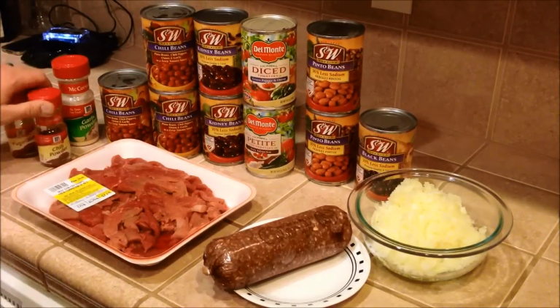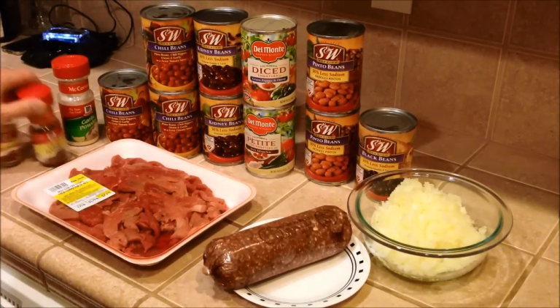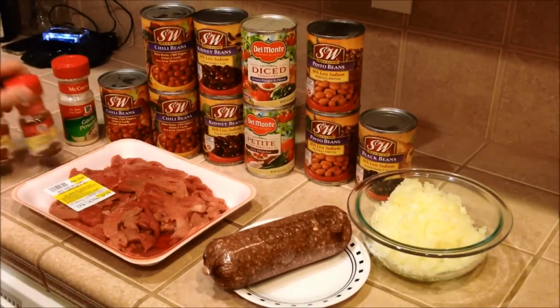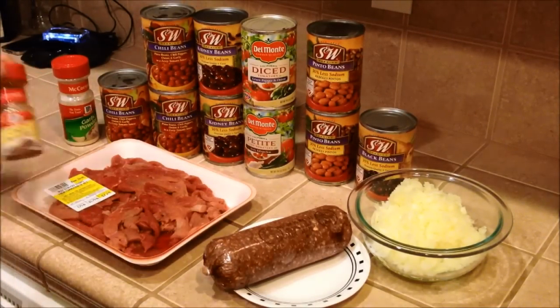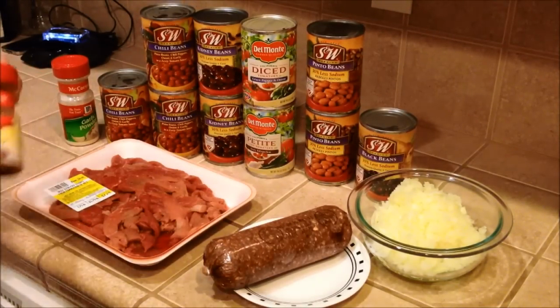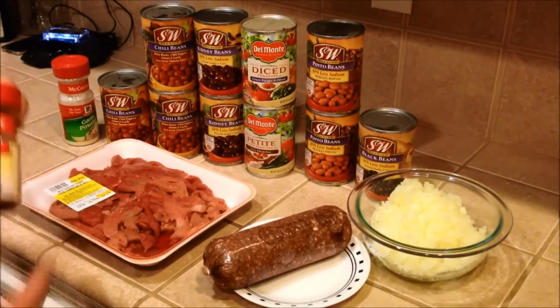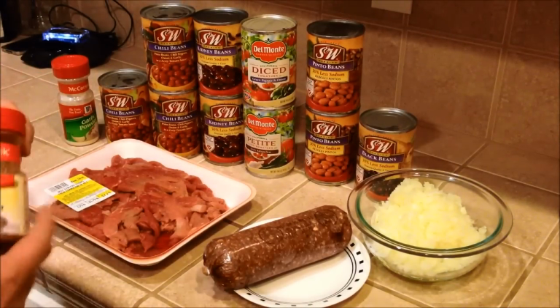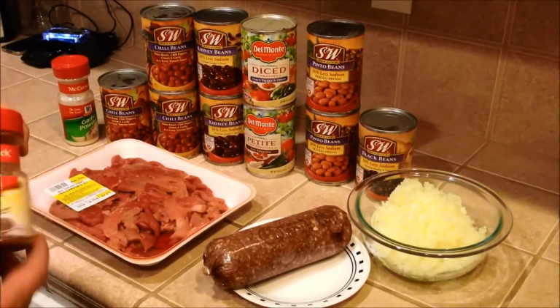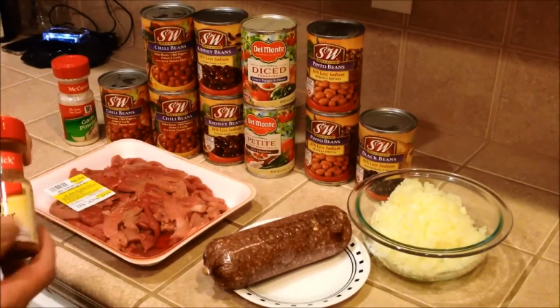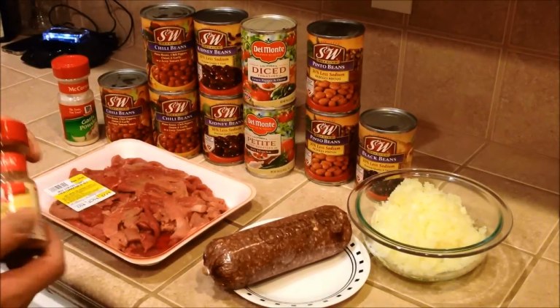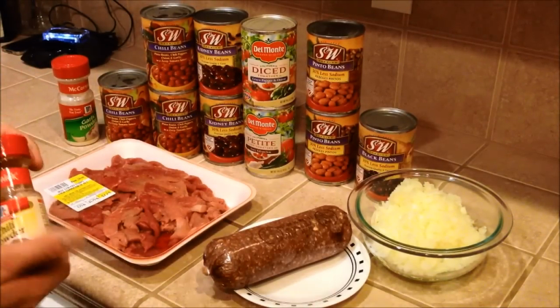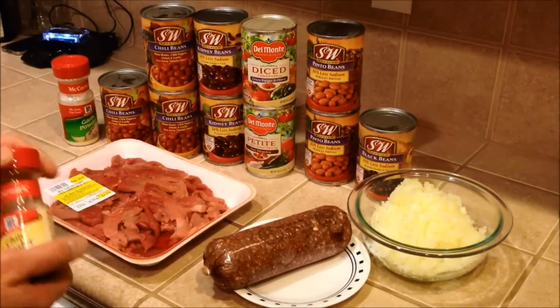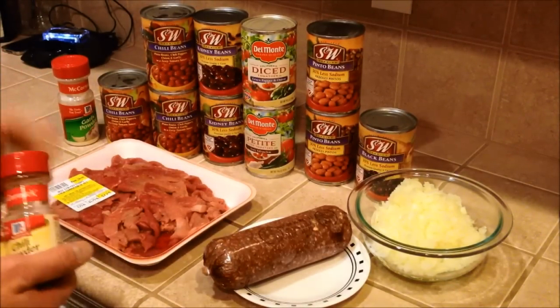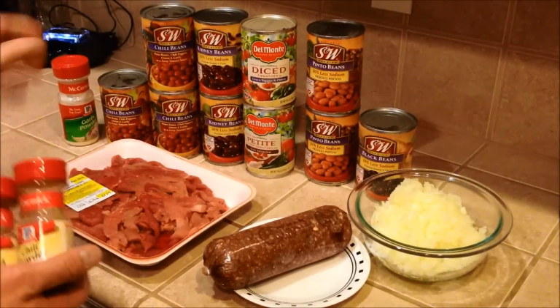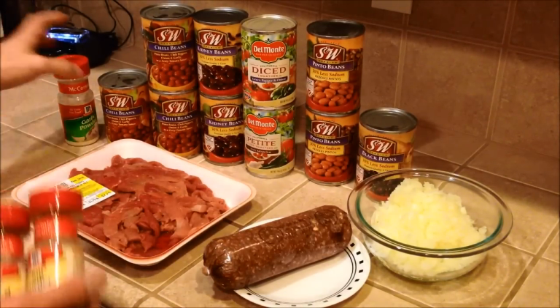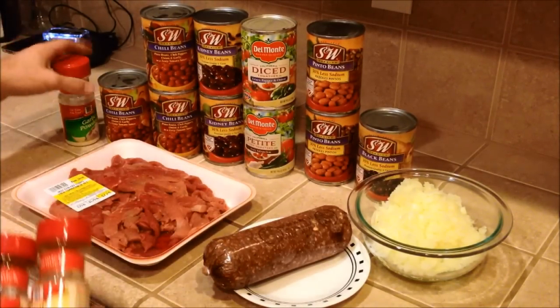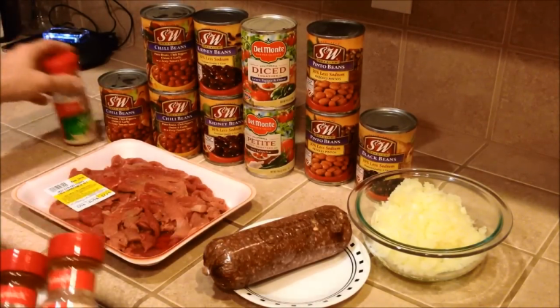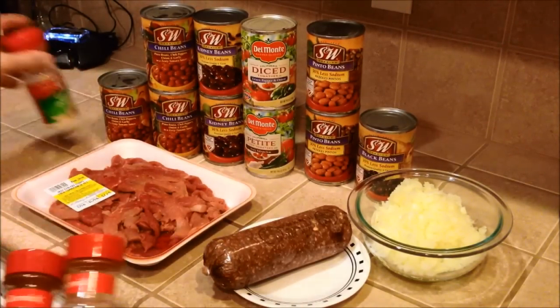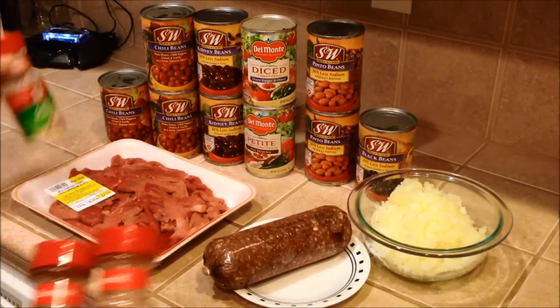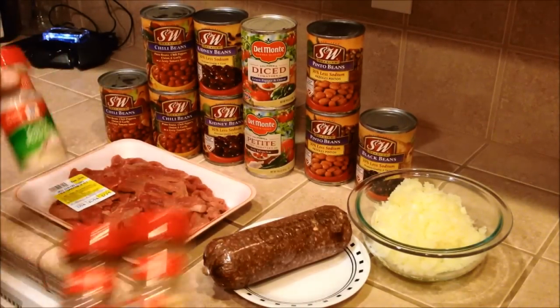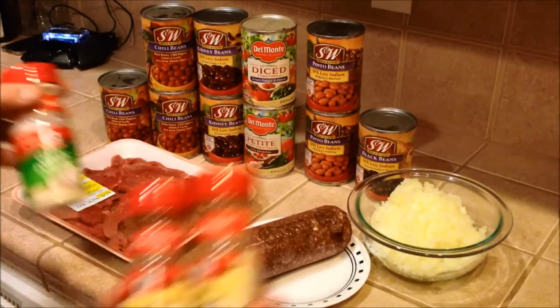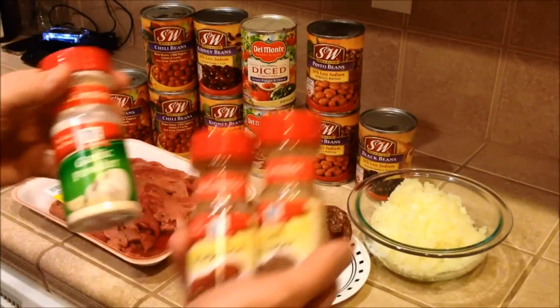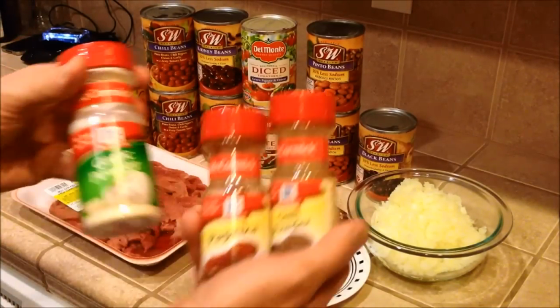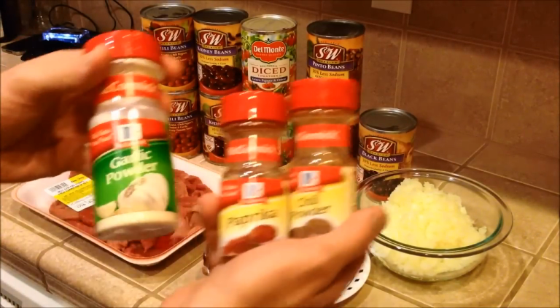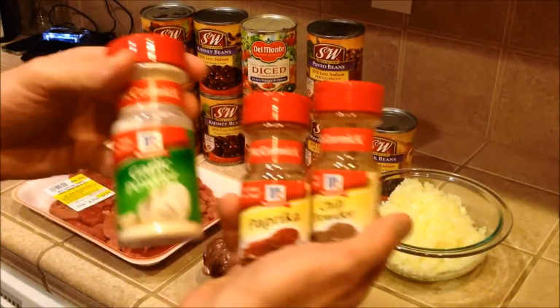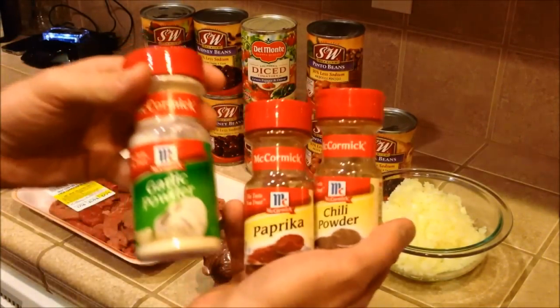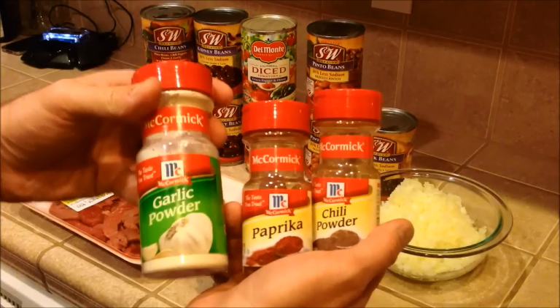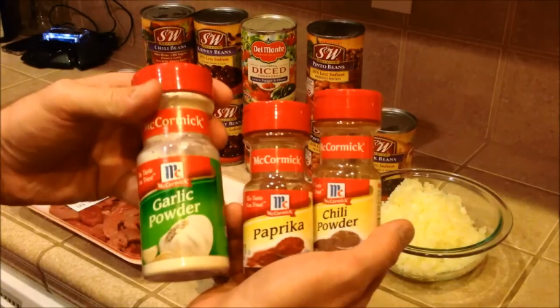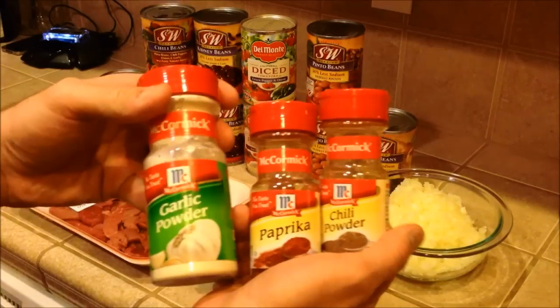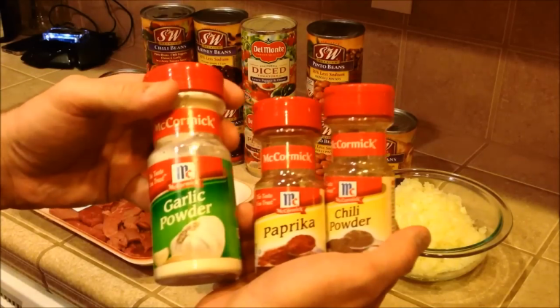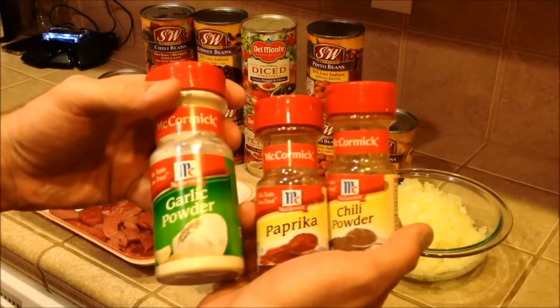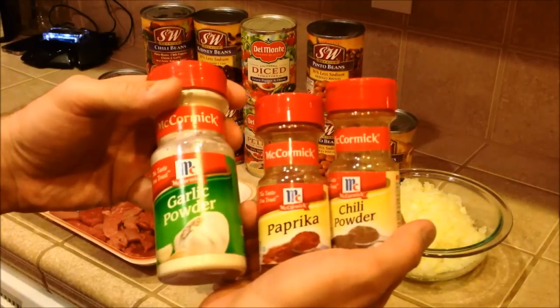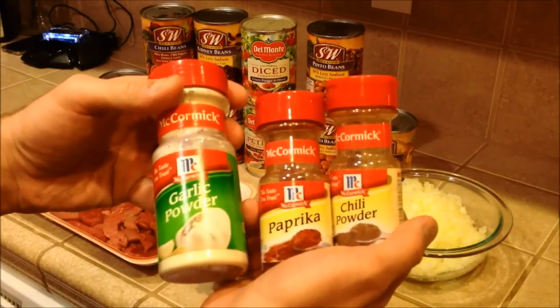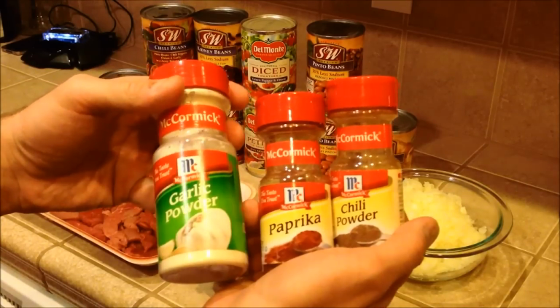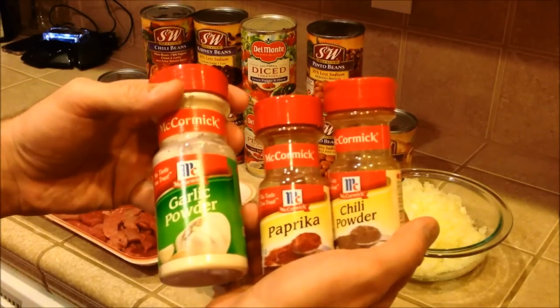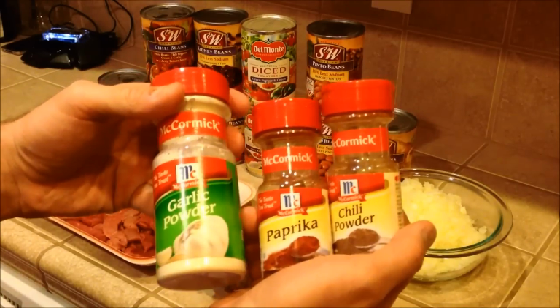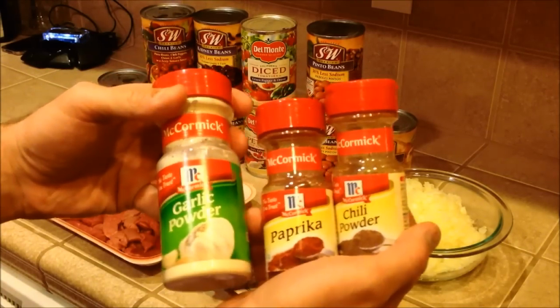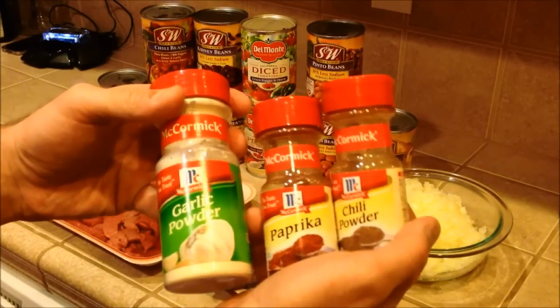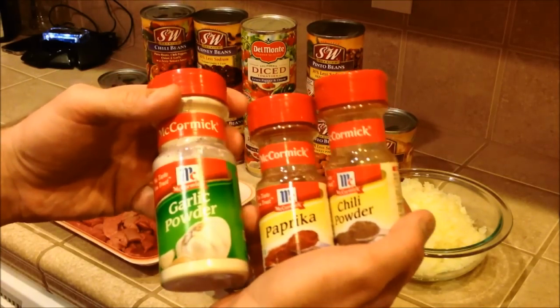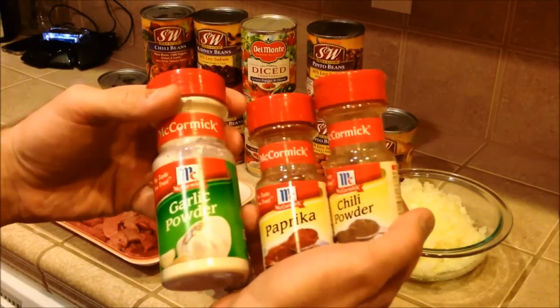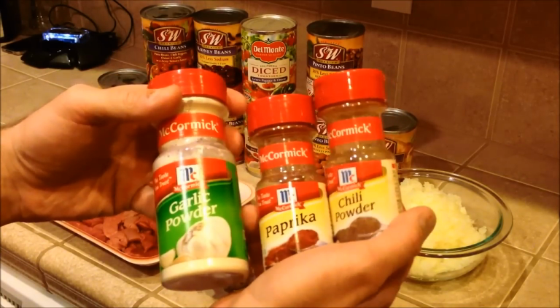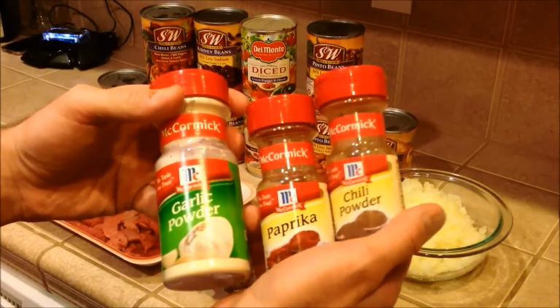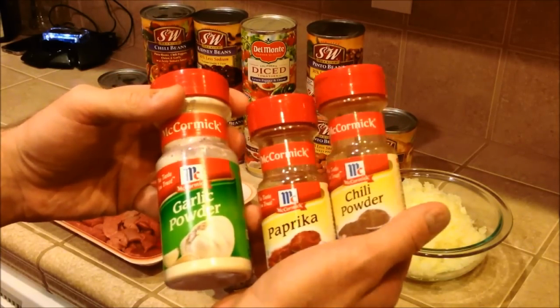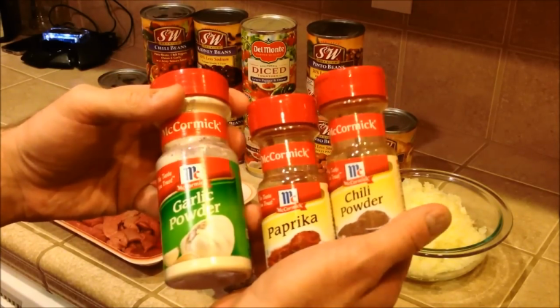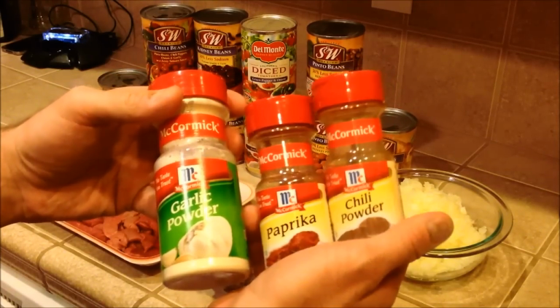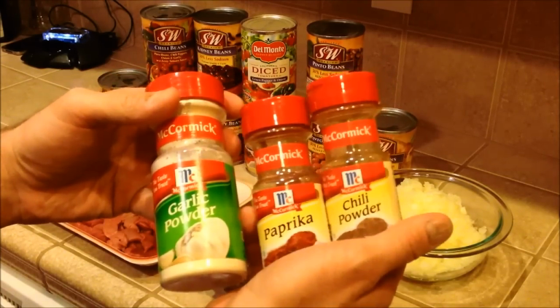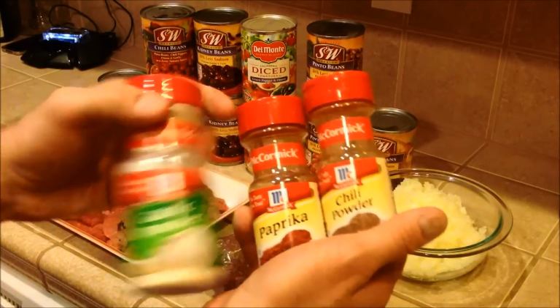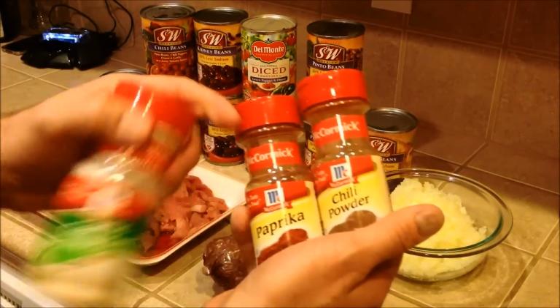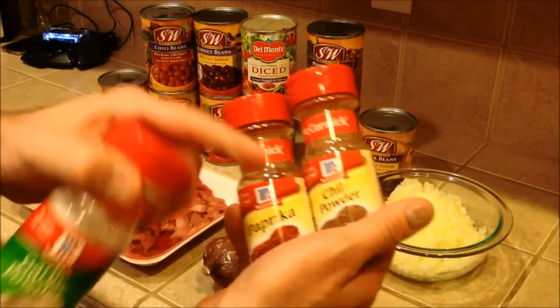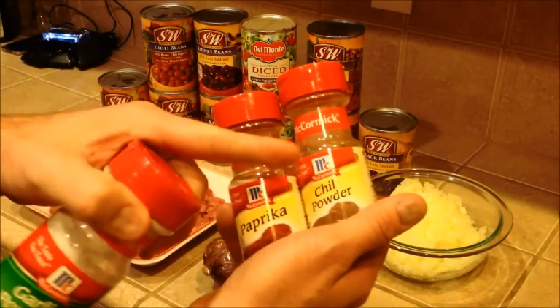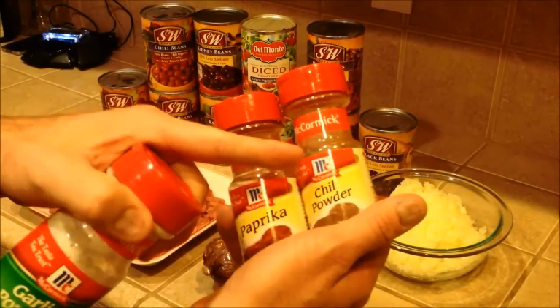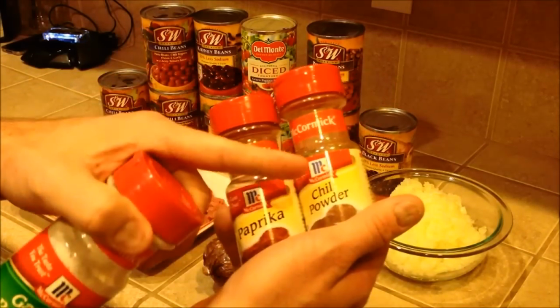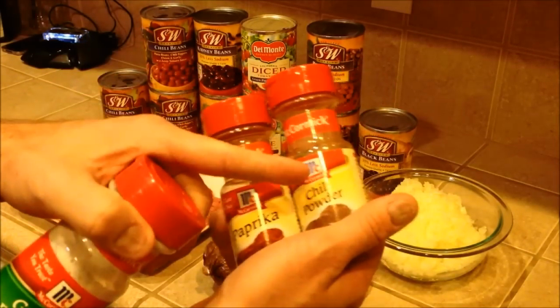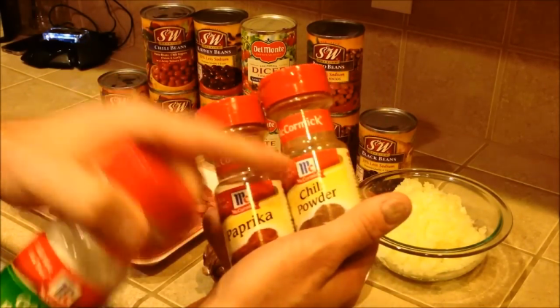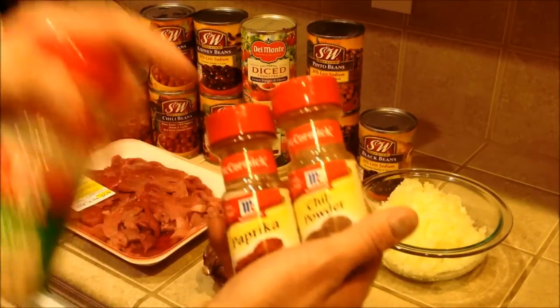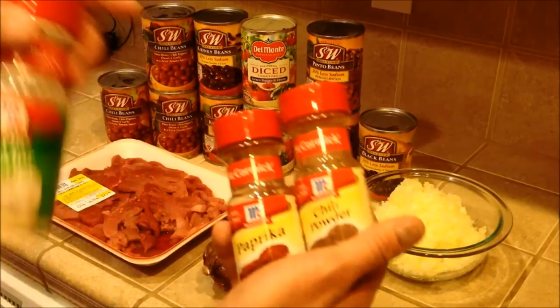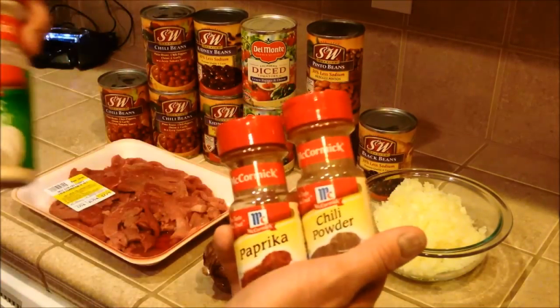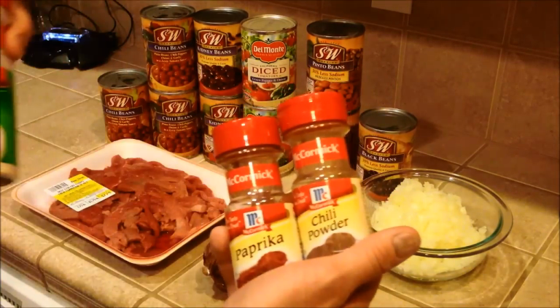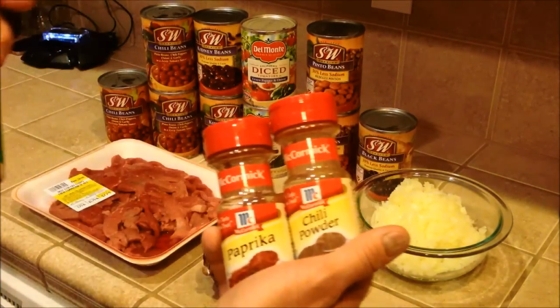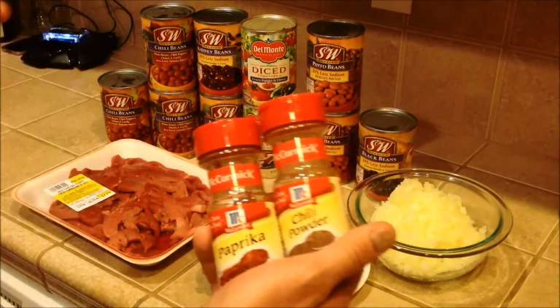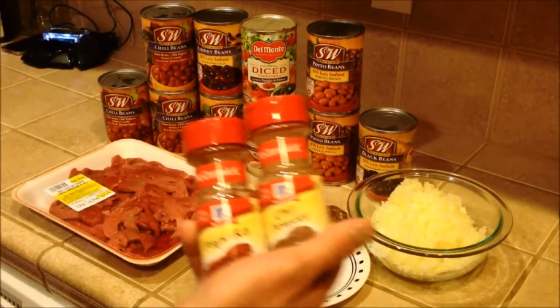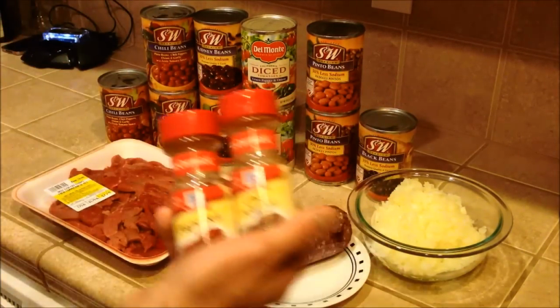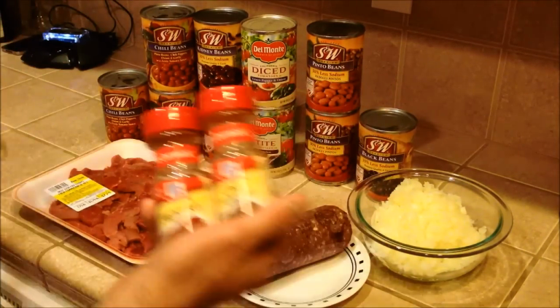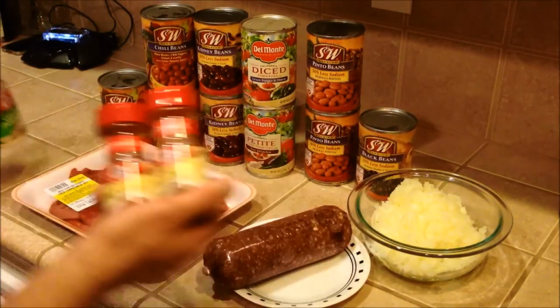I'm not gonna be seasoning it with too much else — probably just some garlic powder, paprika, and chili powder.